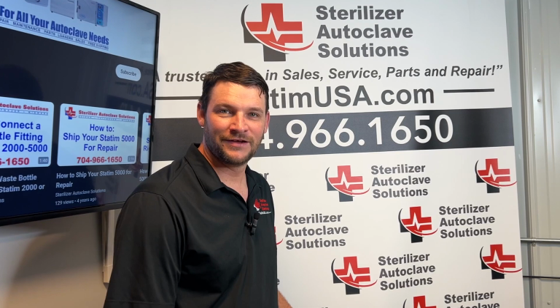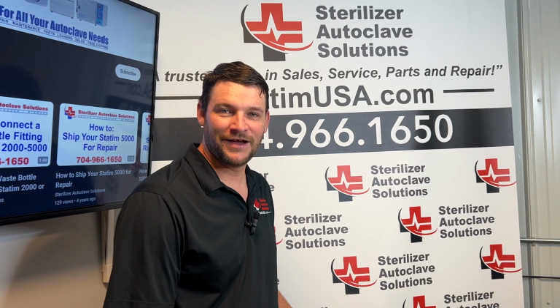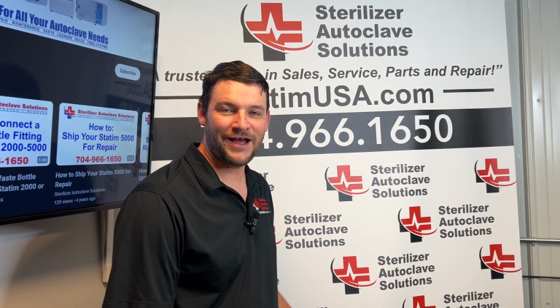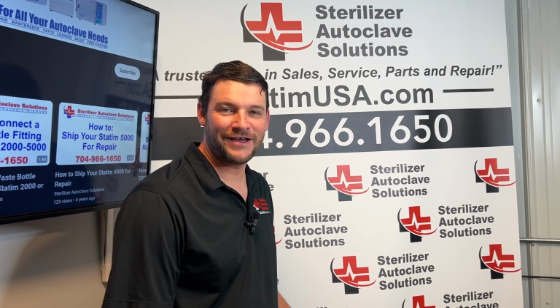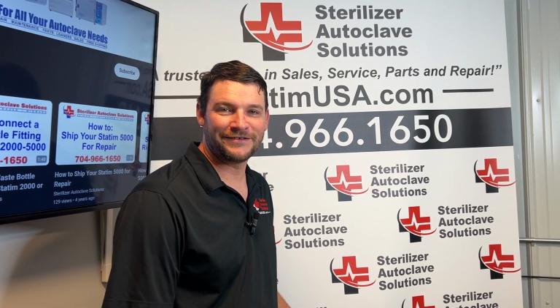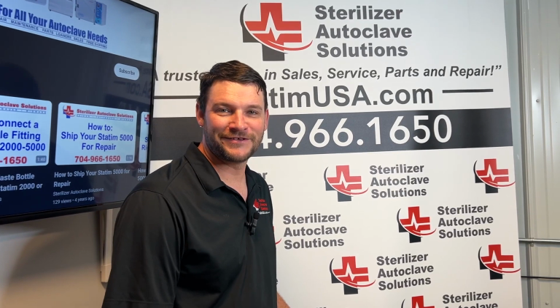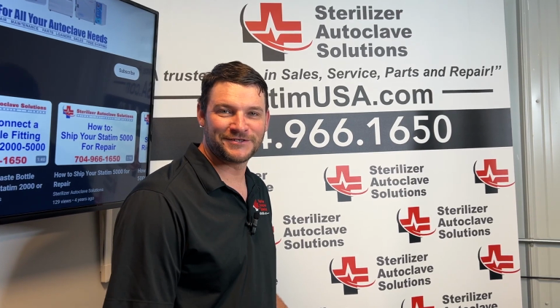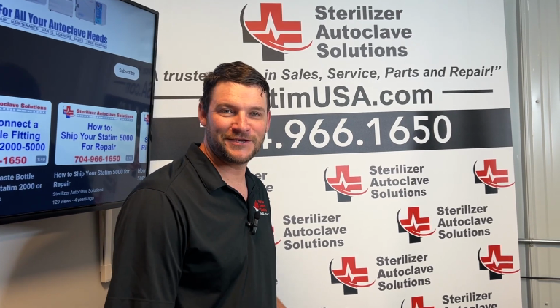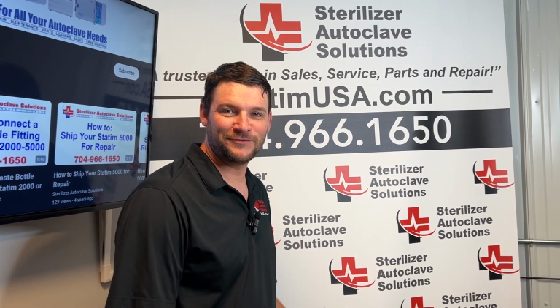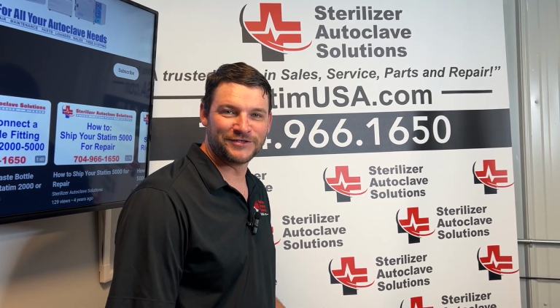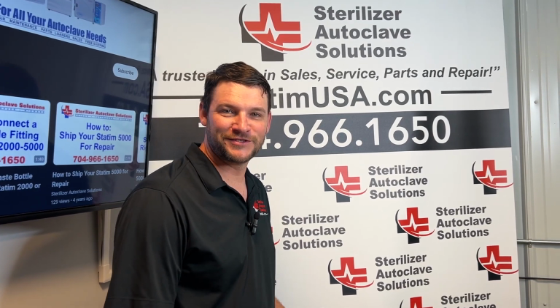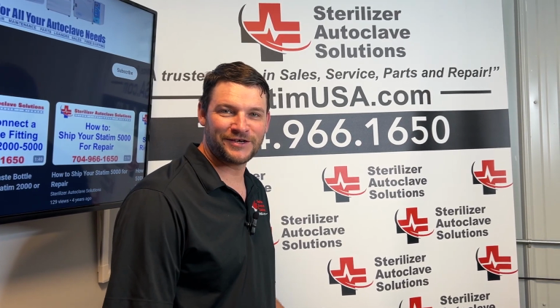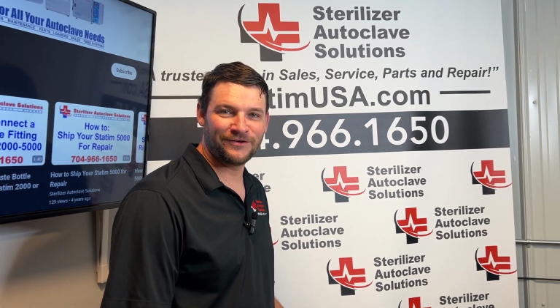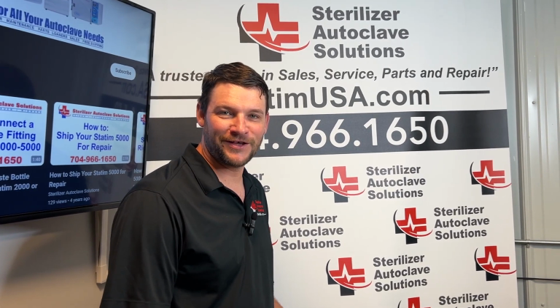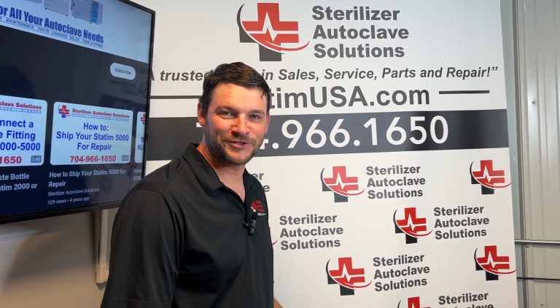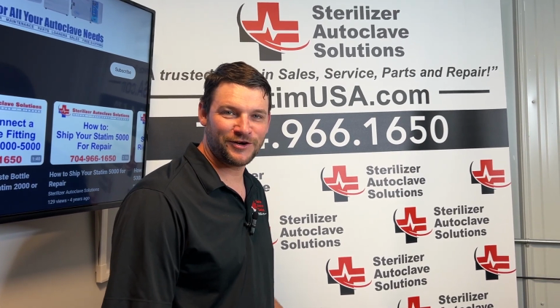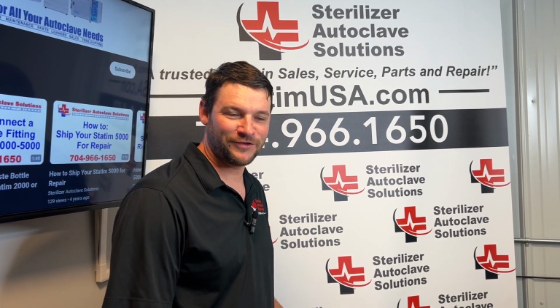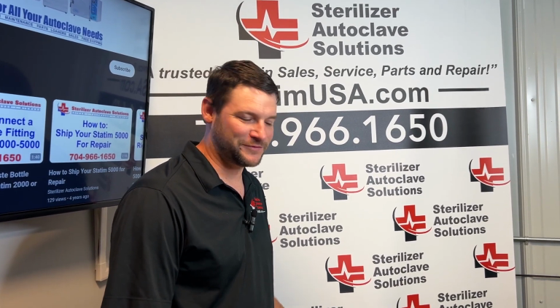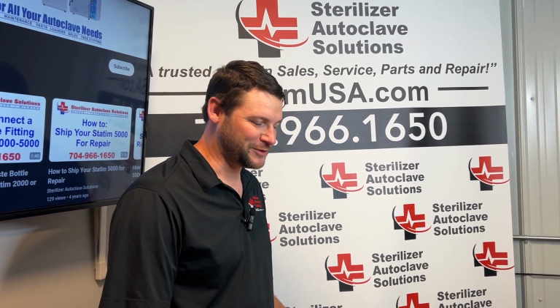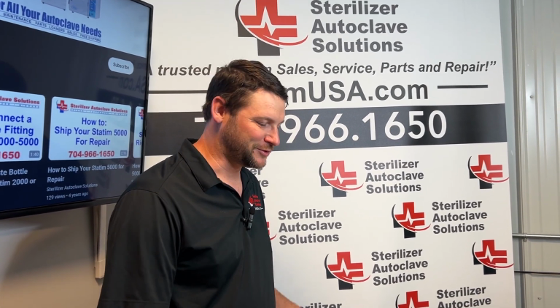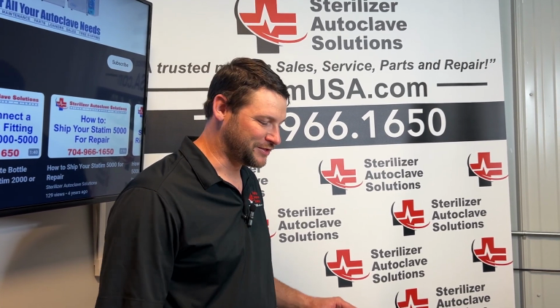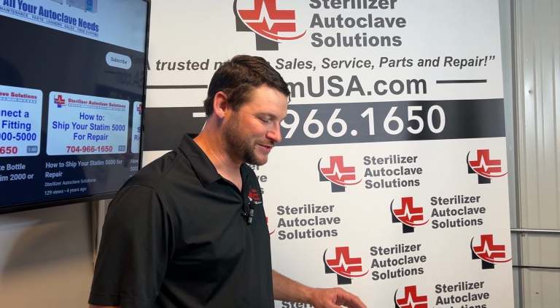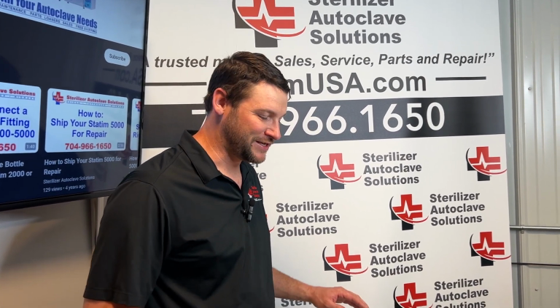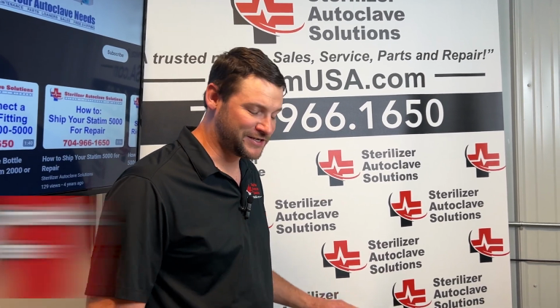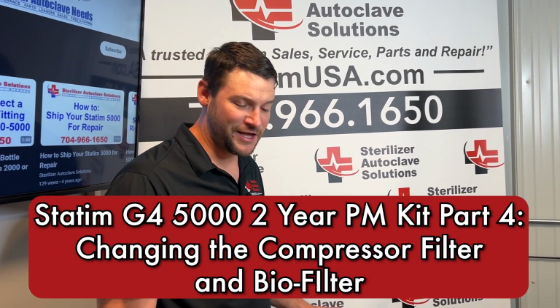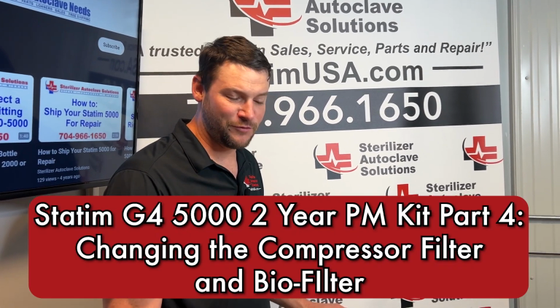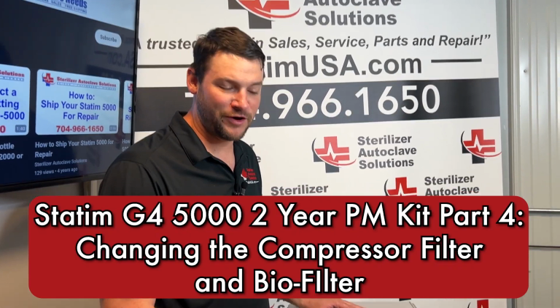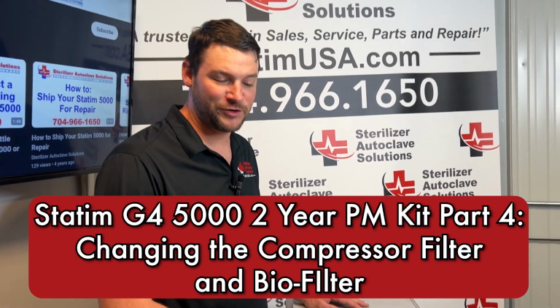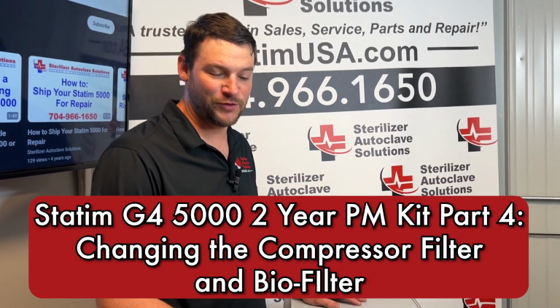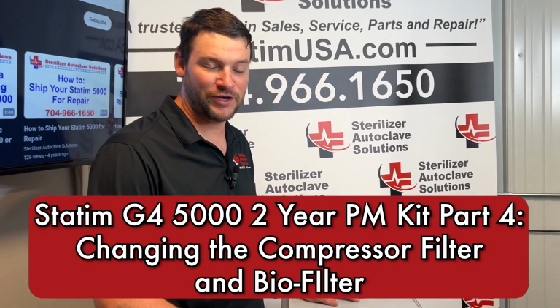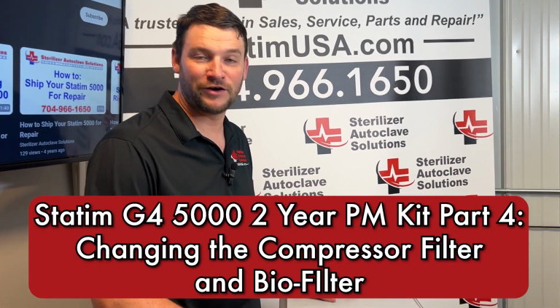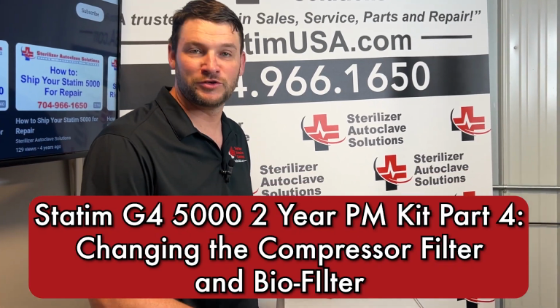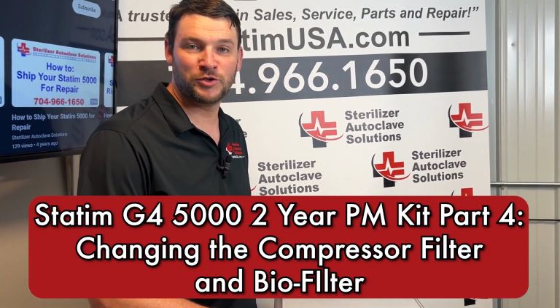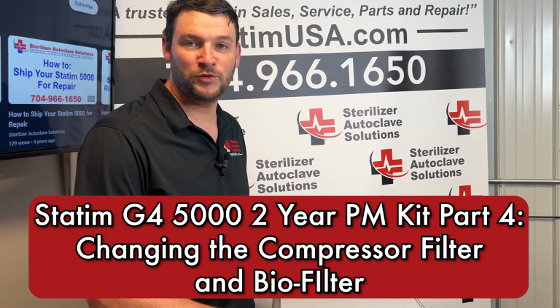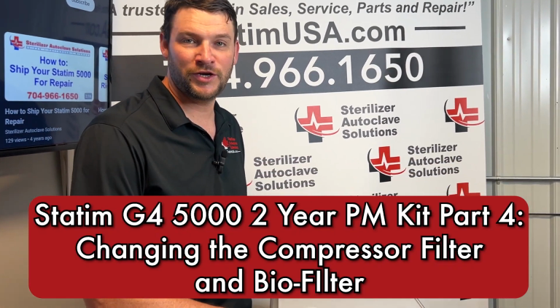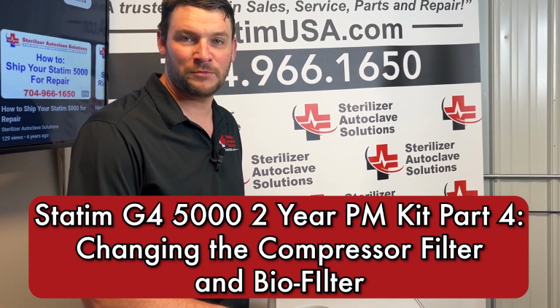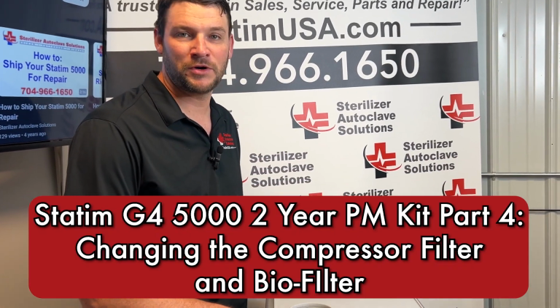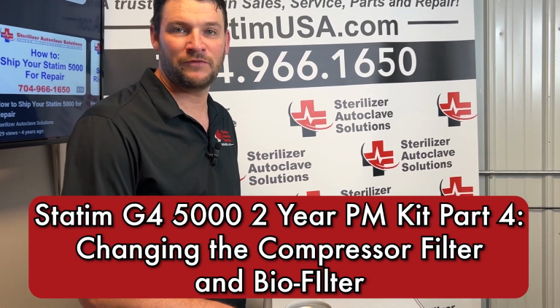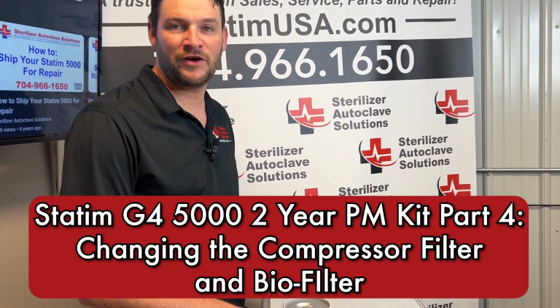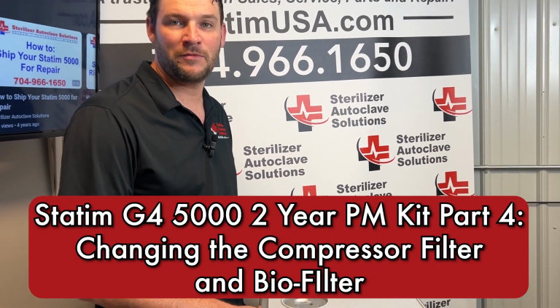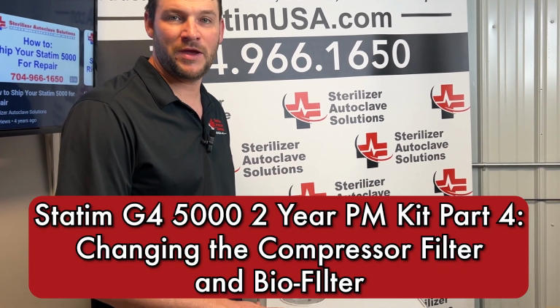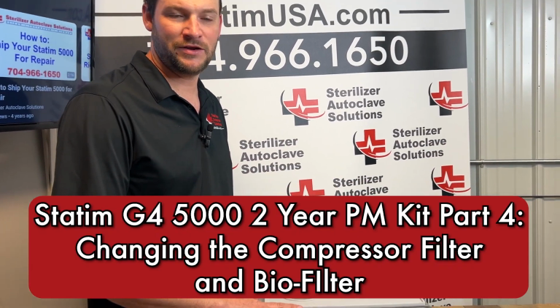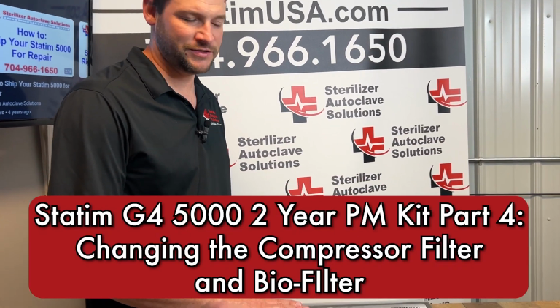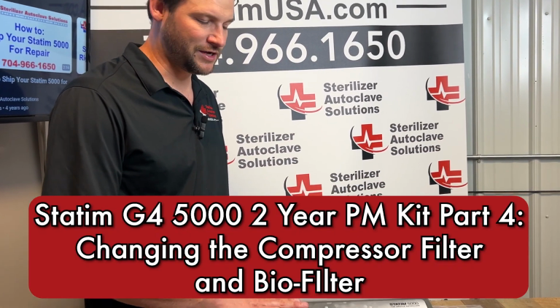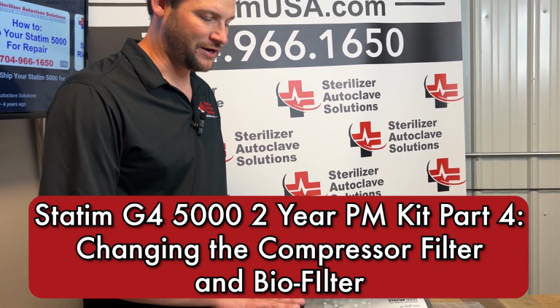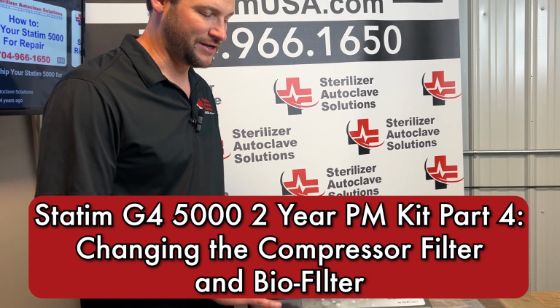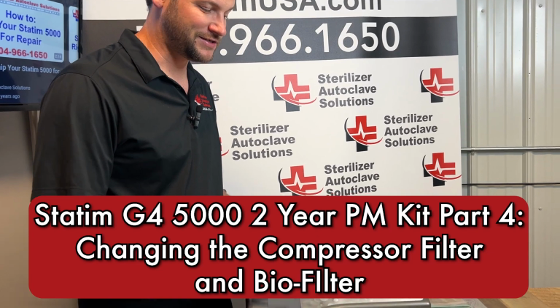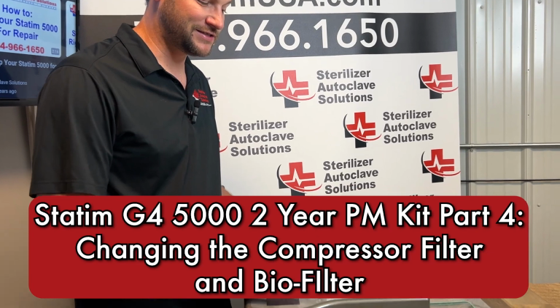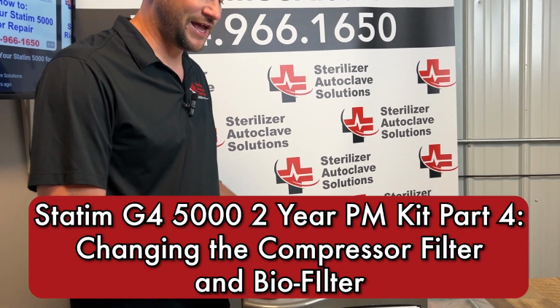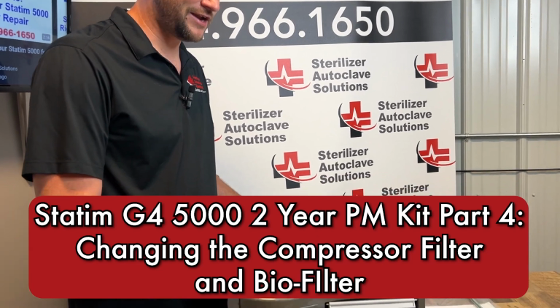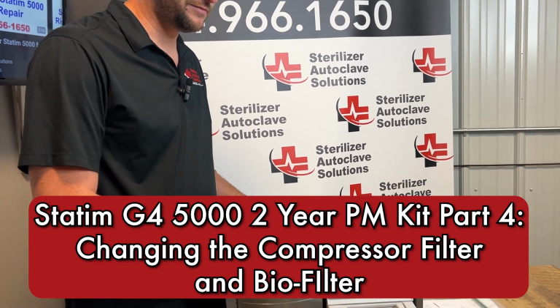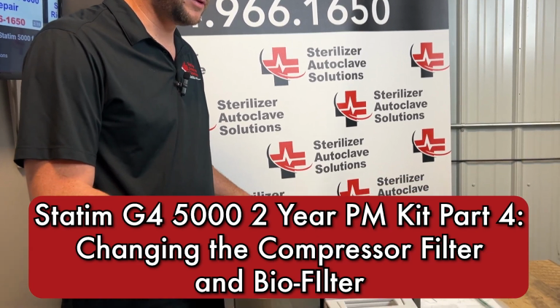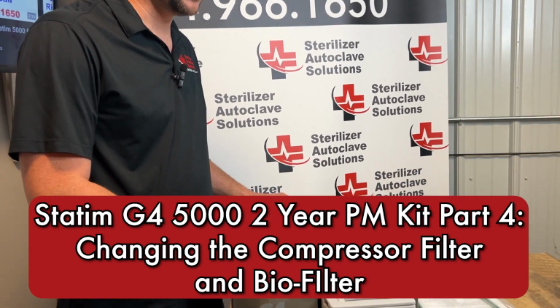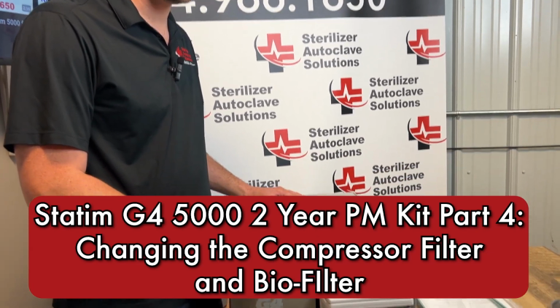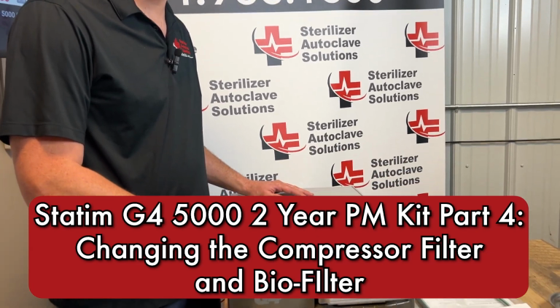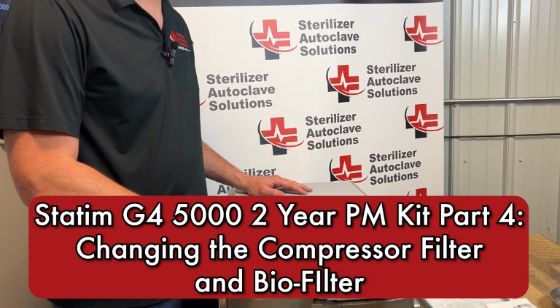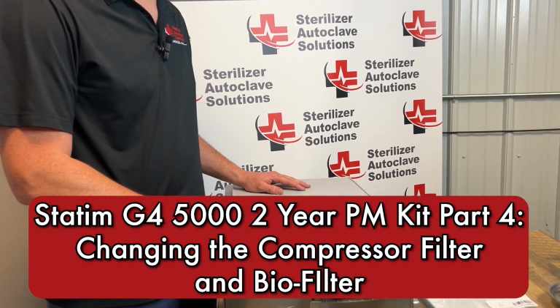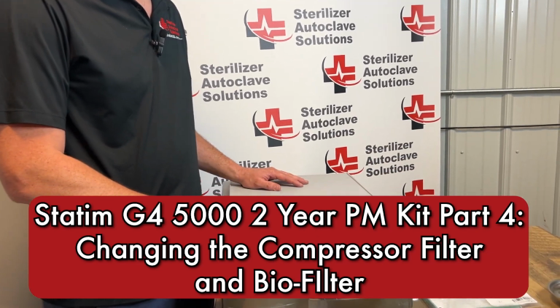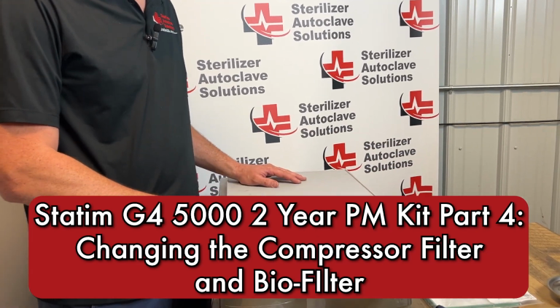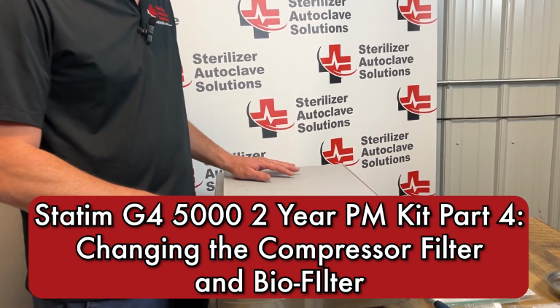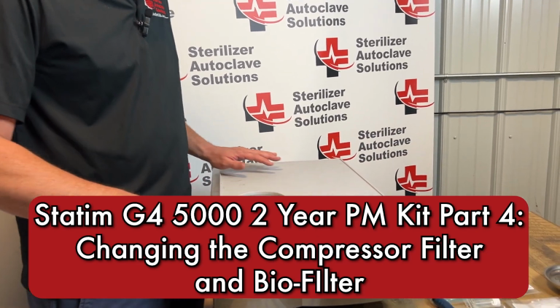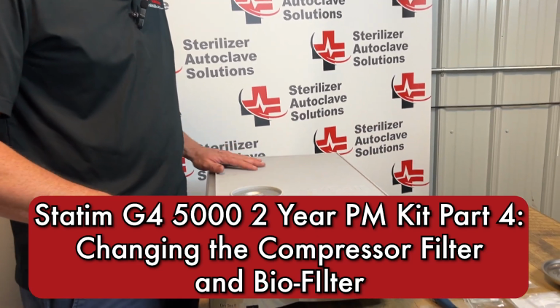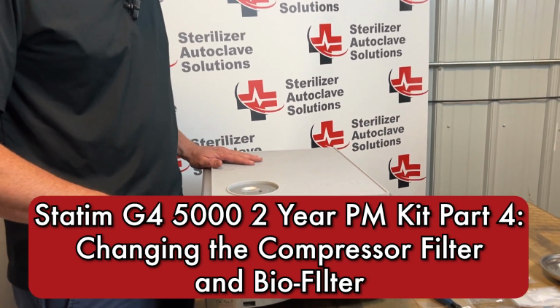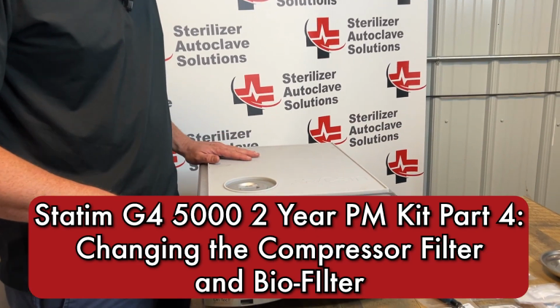Hi, this is Ian with Sterilizer Autoclave Solutions and today we are doing our two-year preventative maintenance on a STATUM G4 5000.